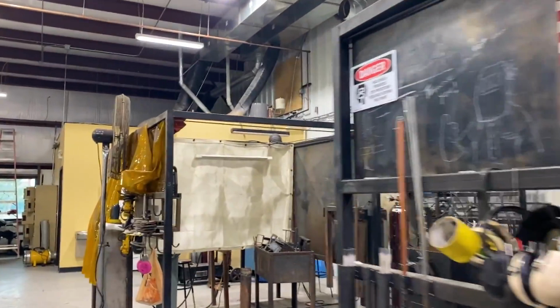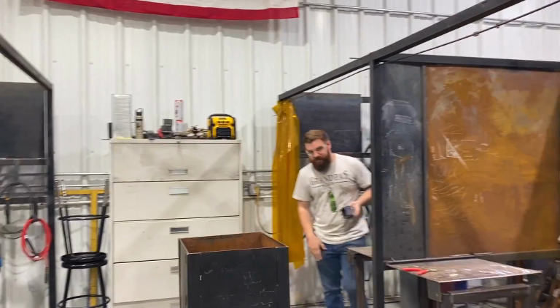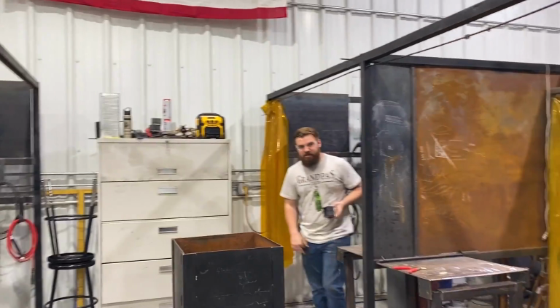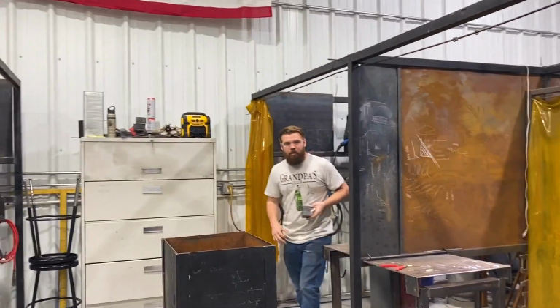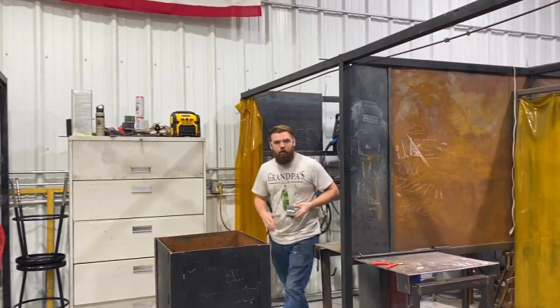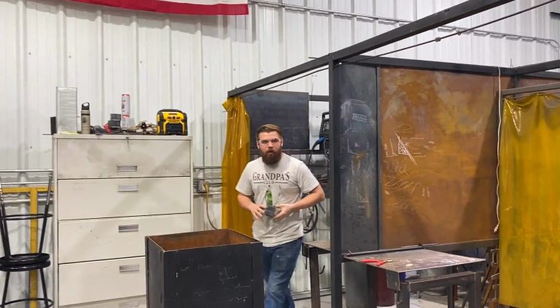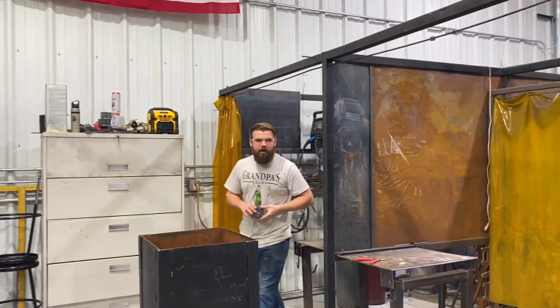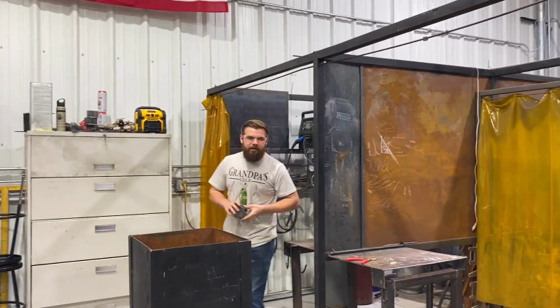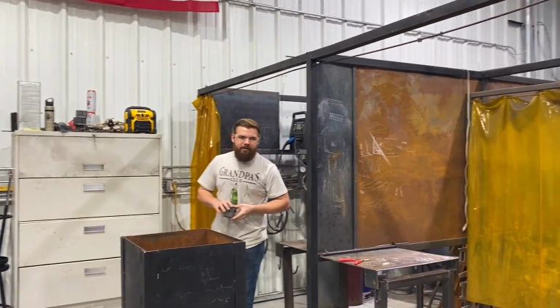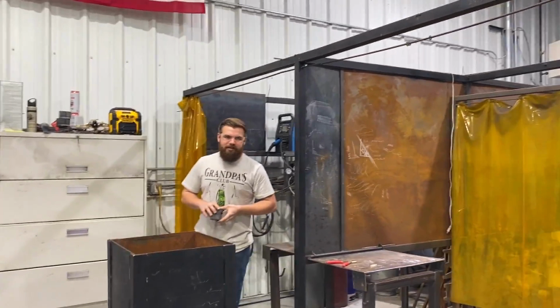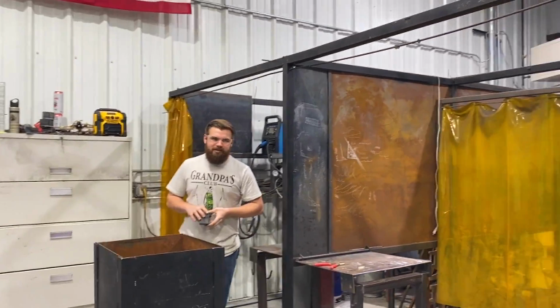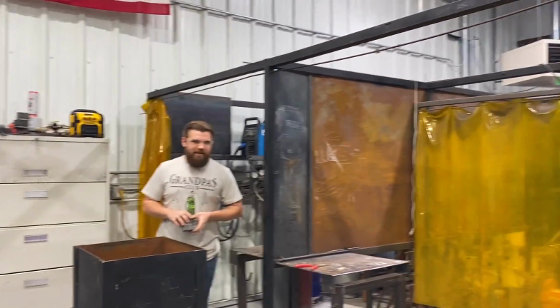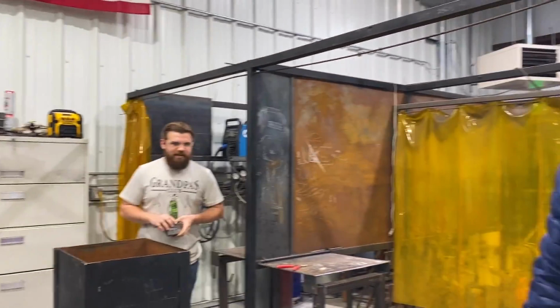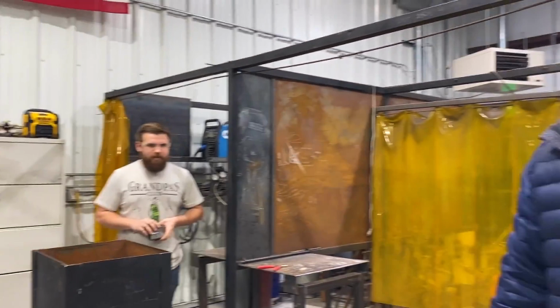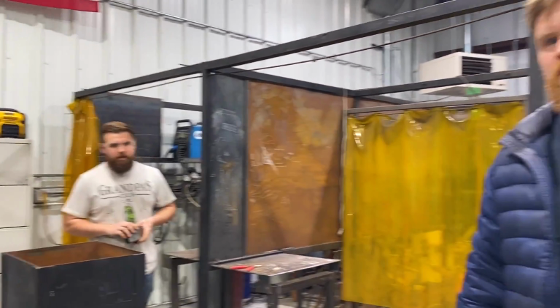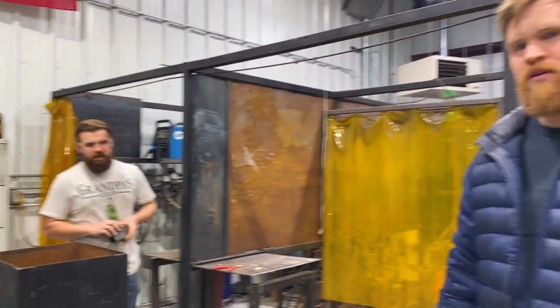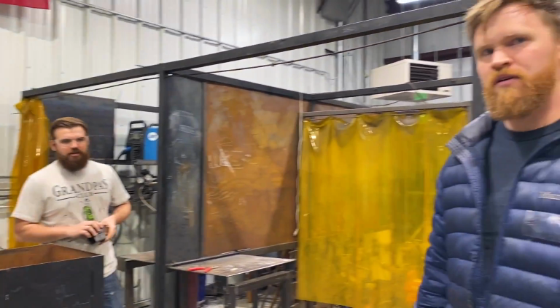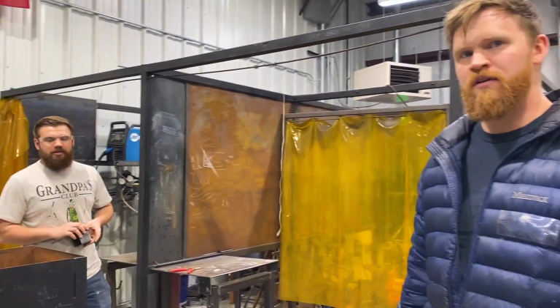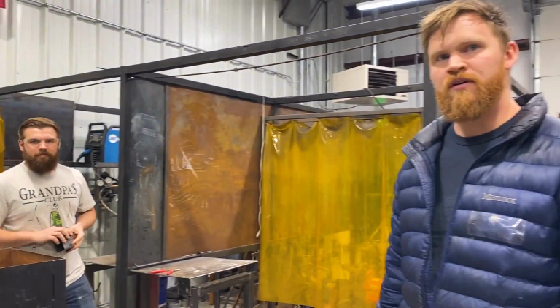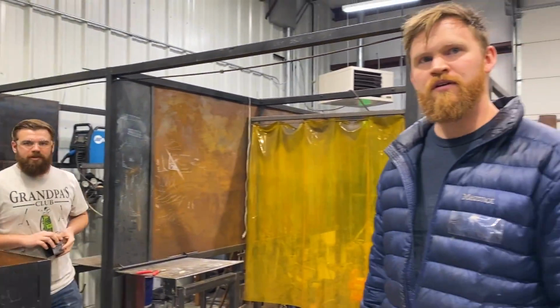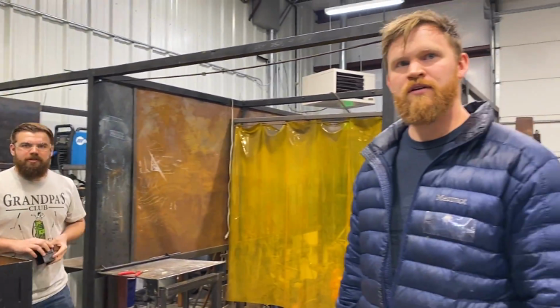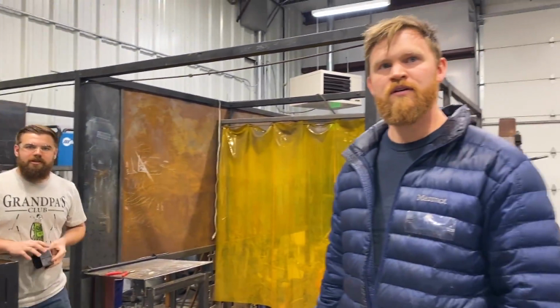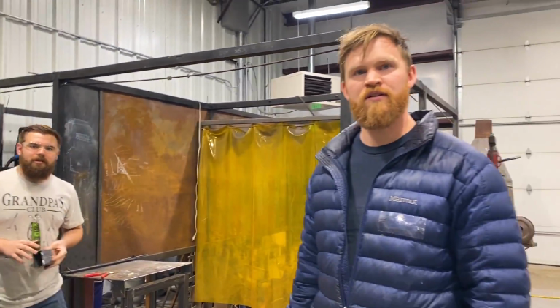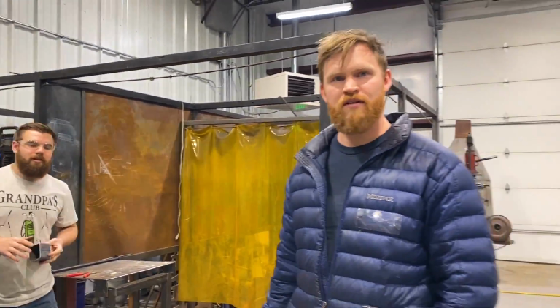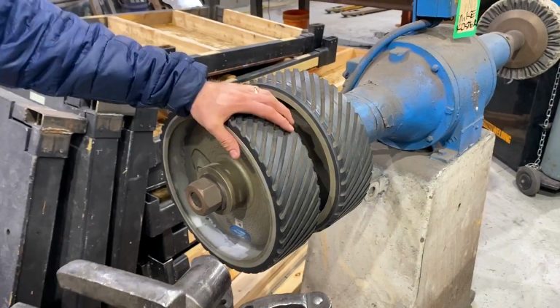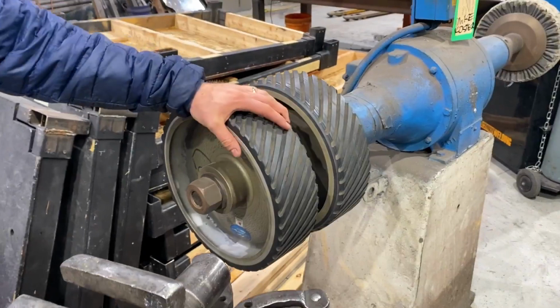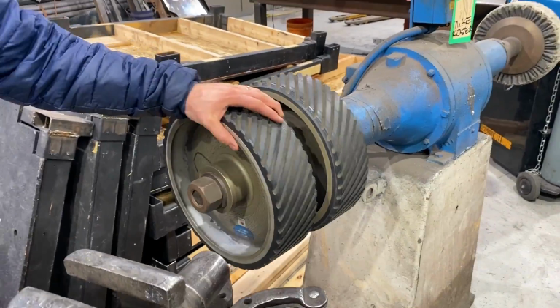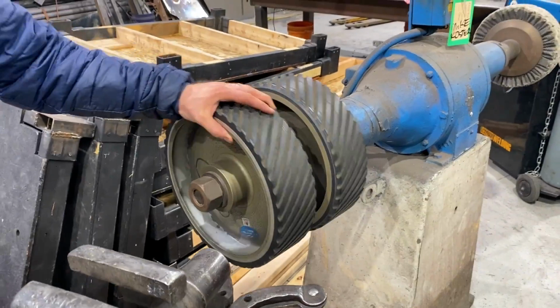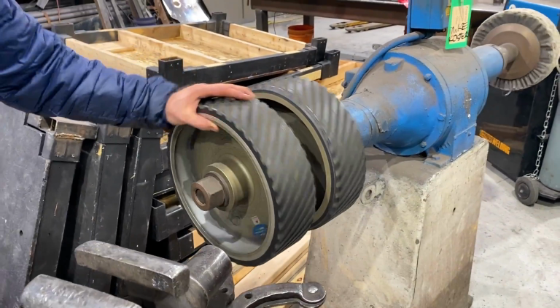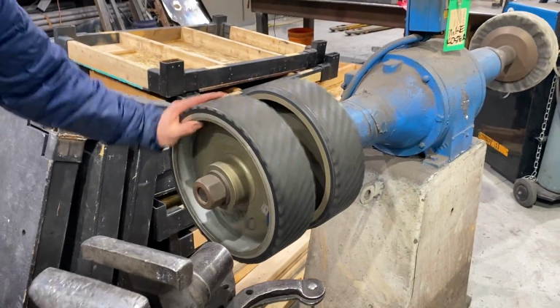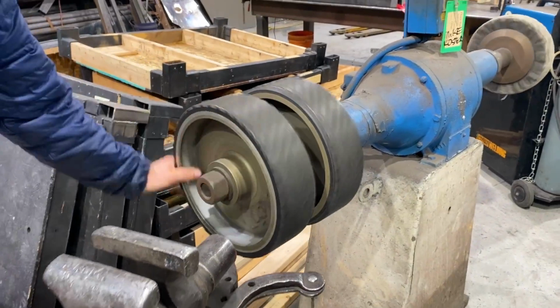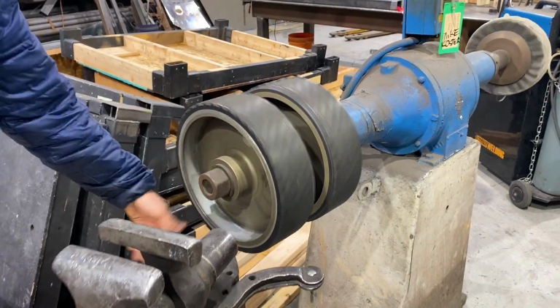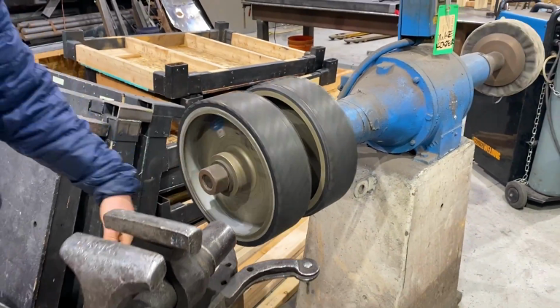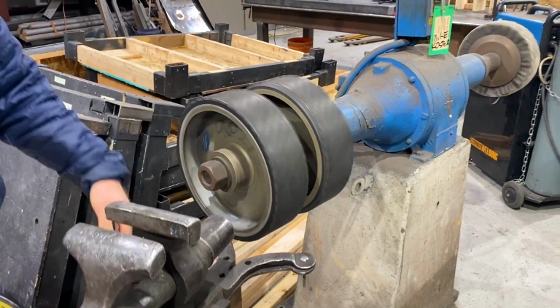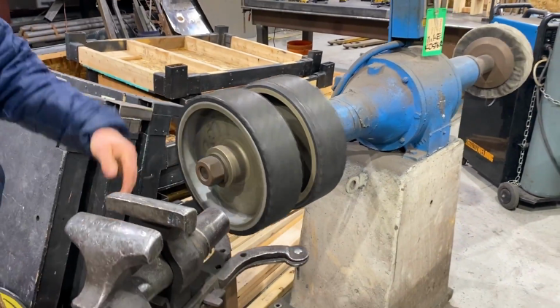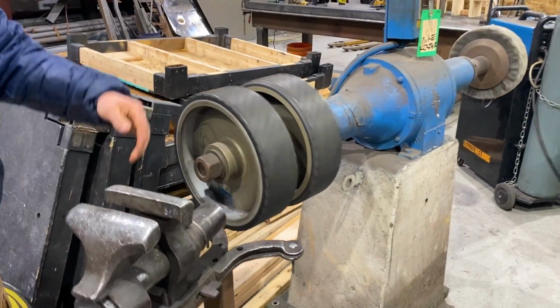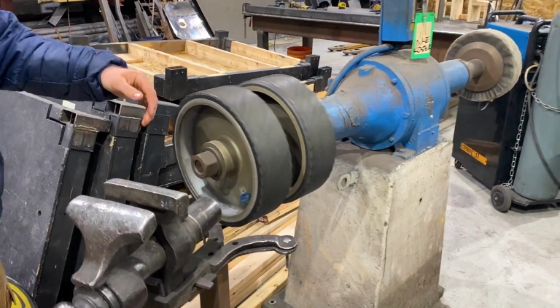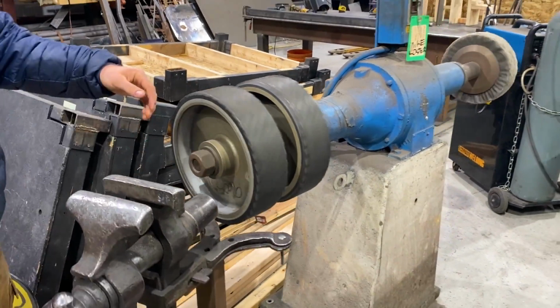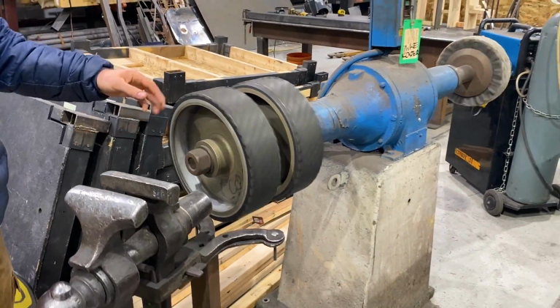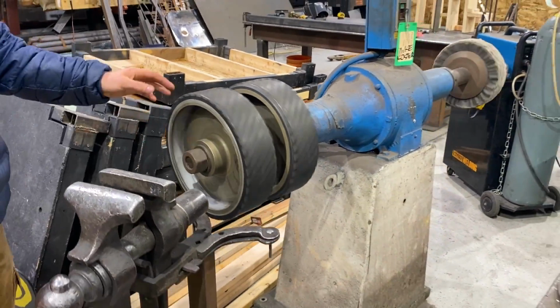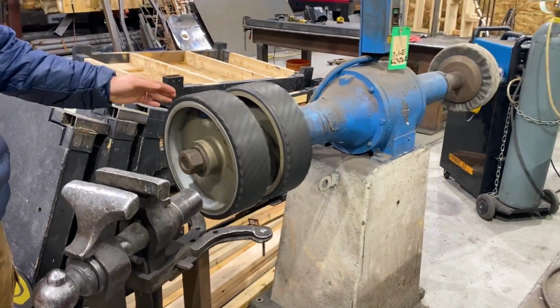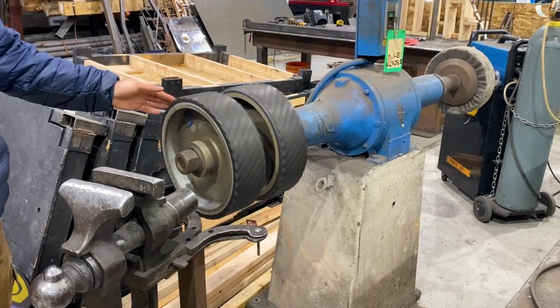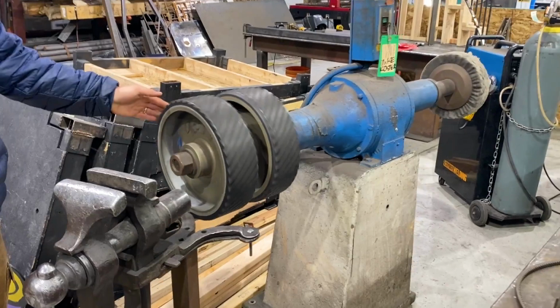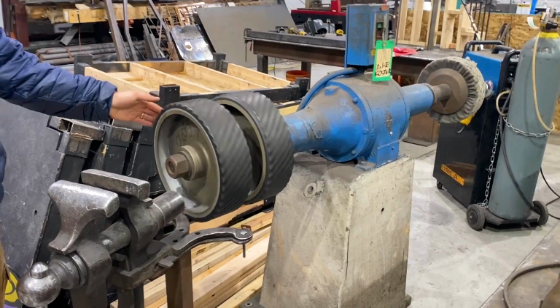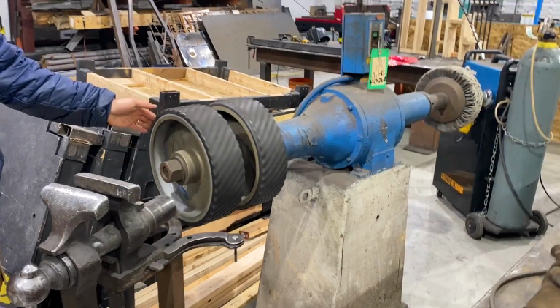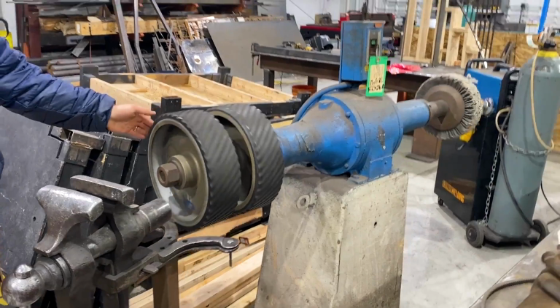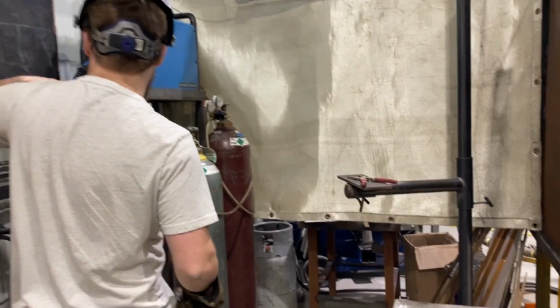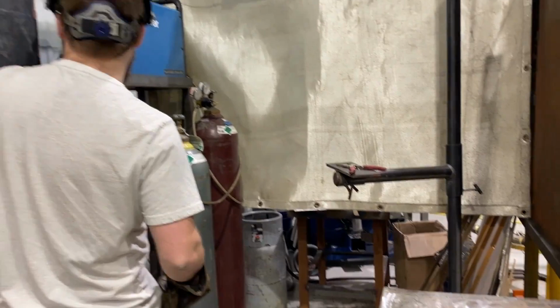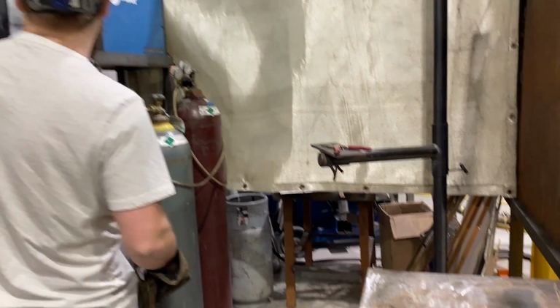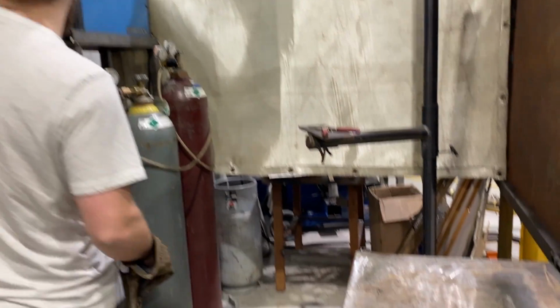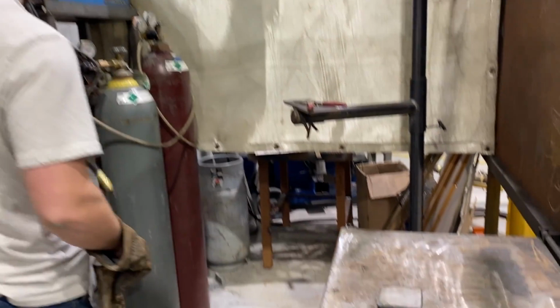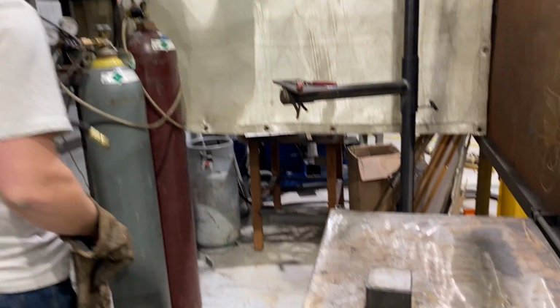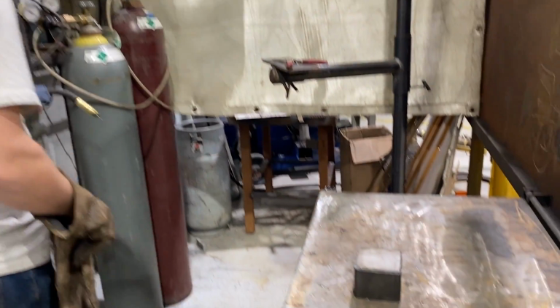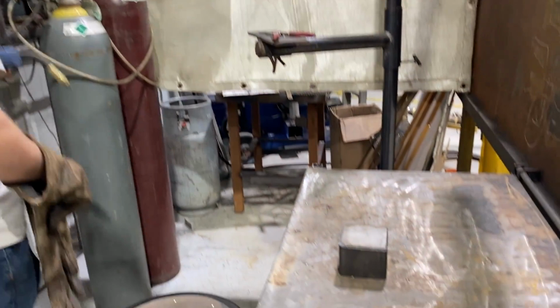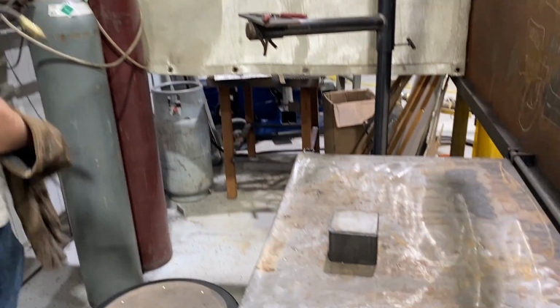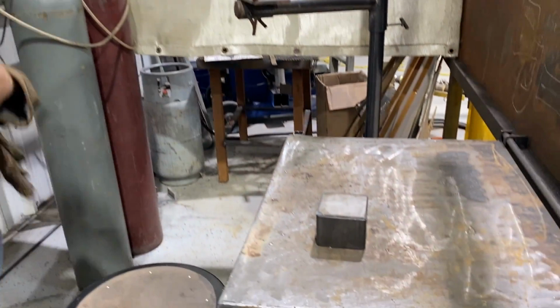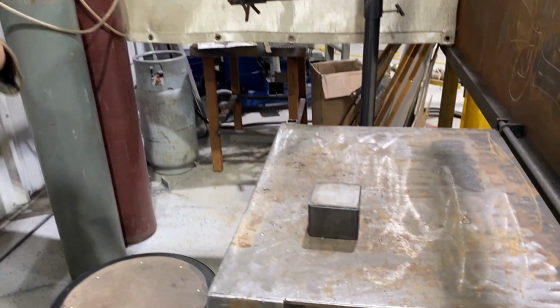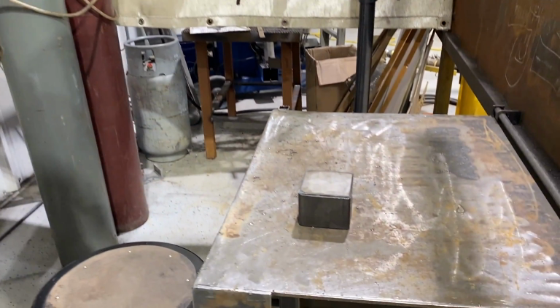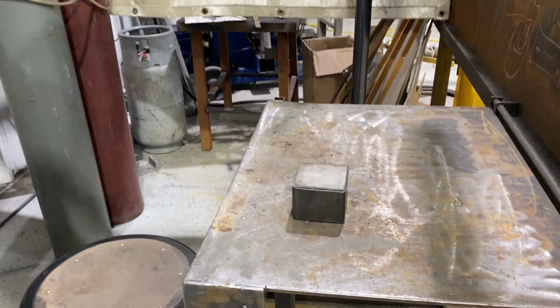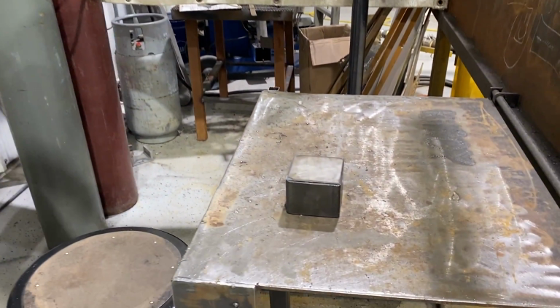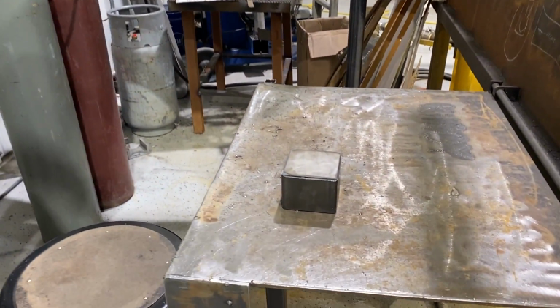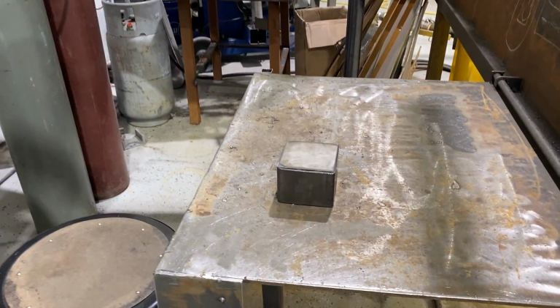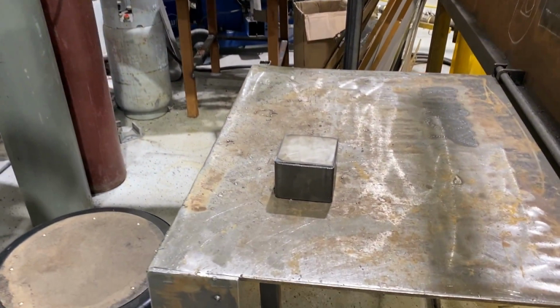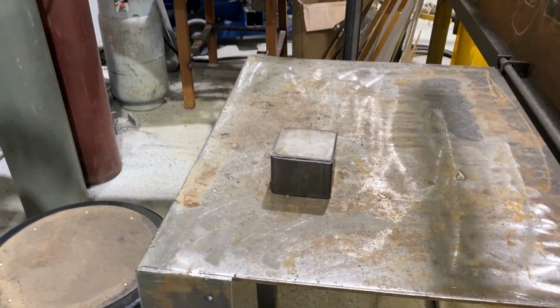This is our welding shot — so this is just welding on the bottom plate.